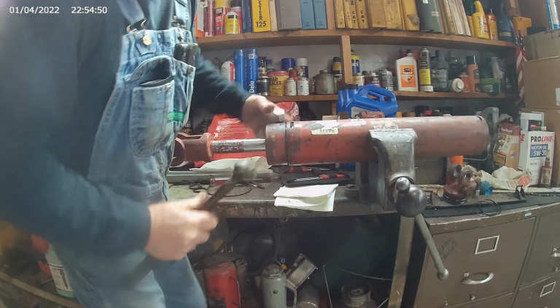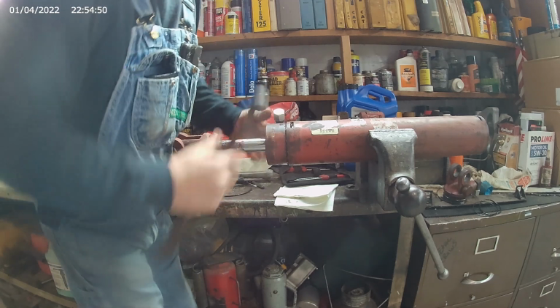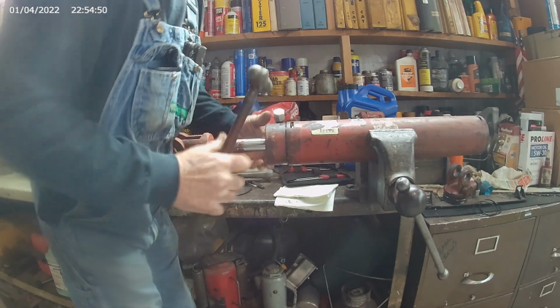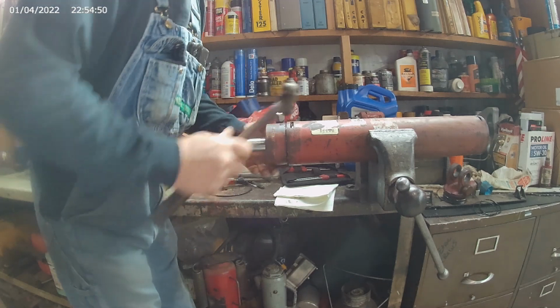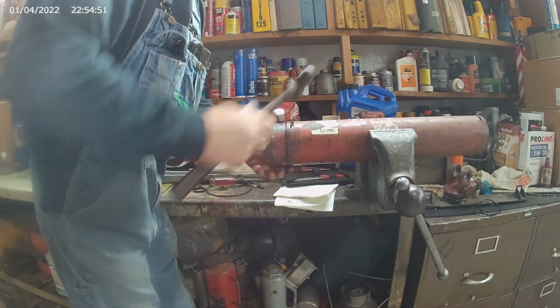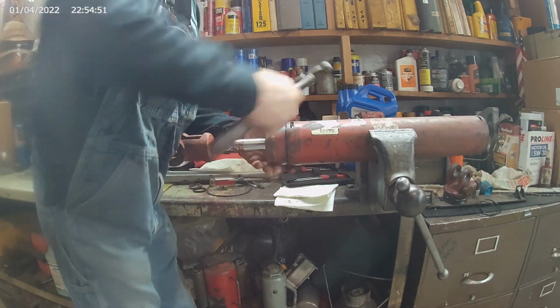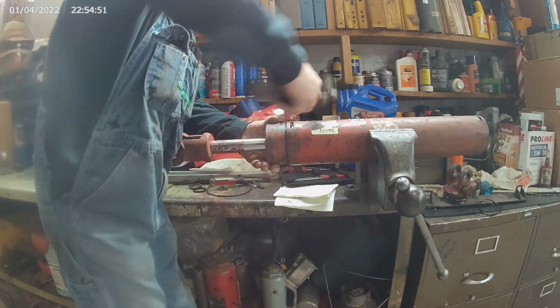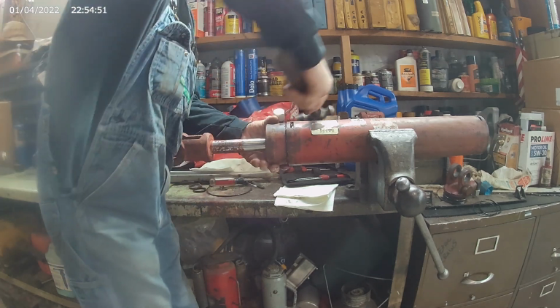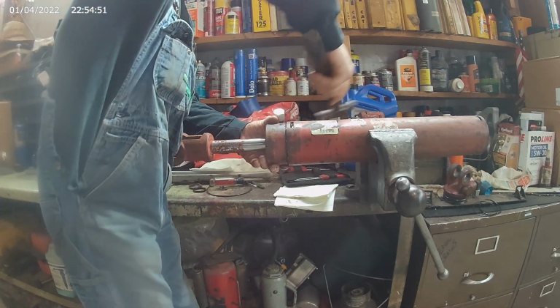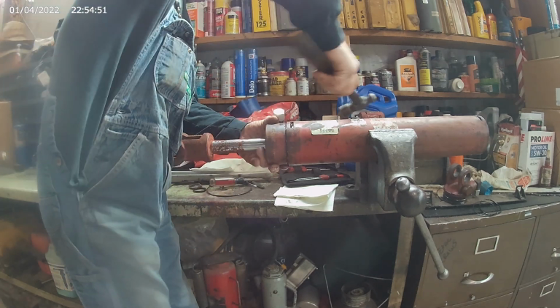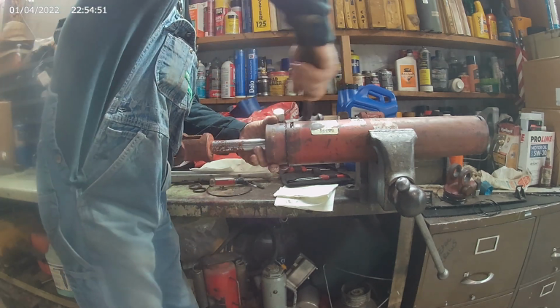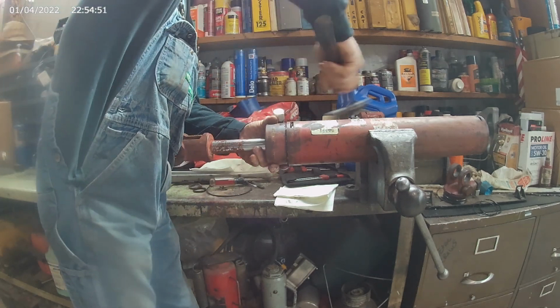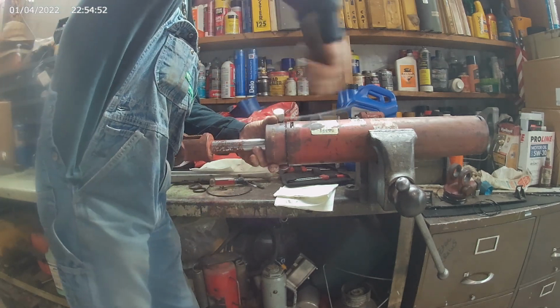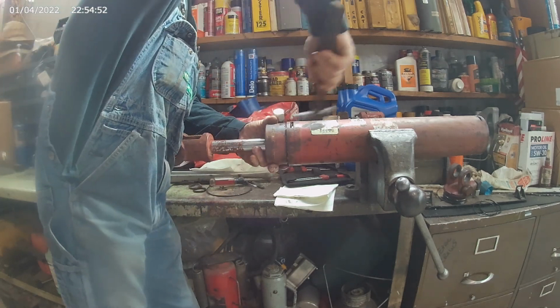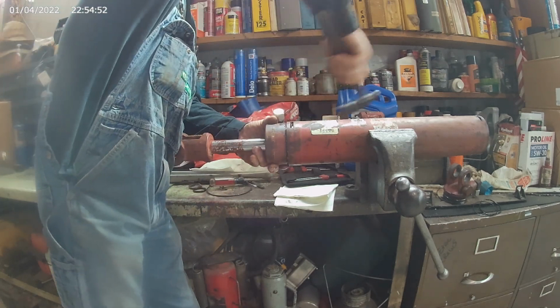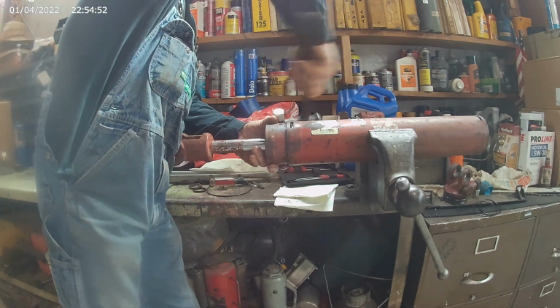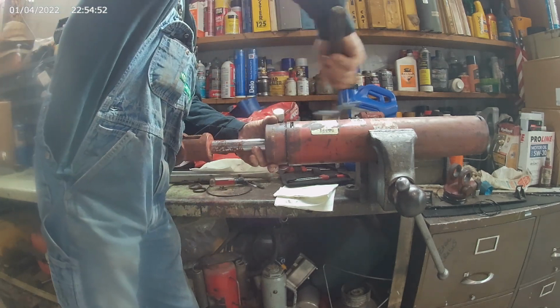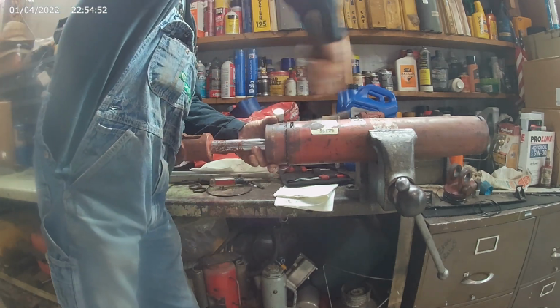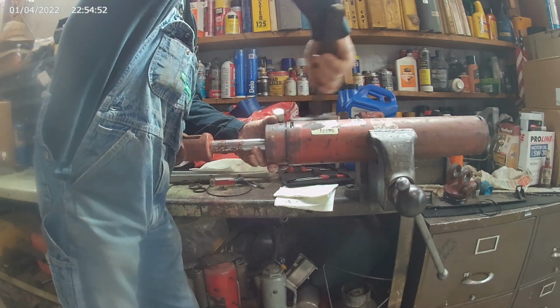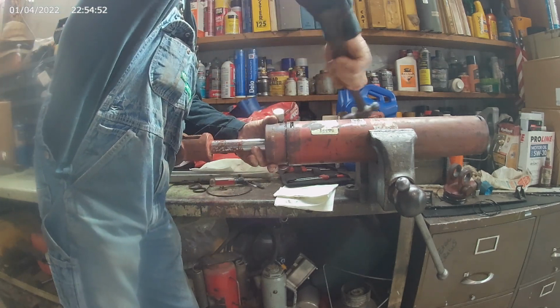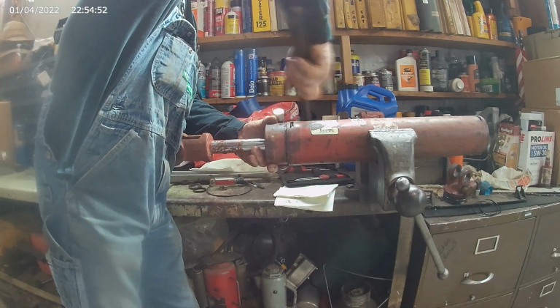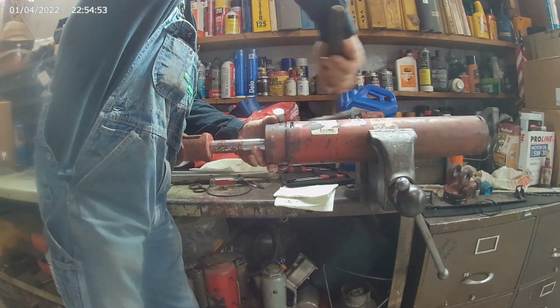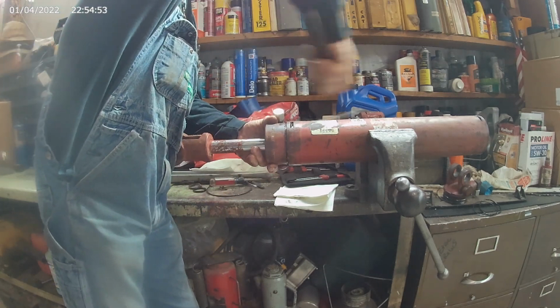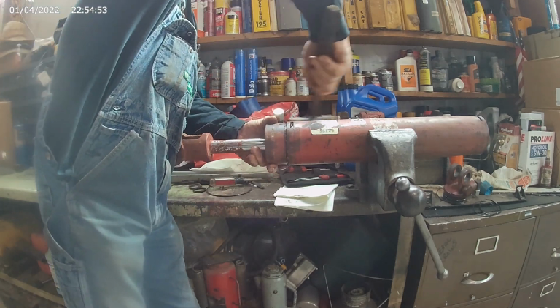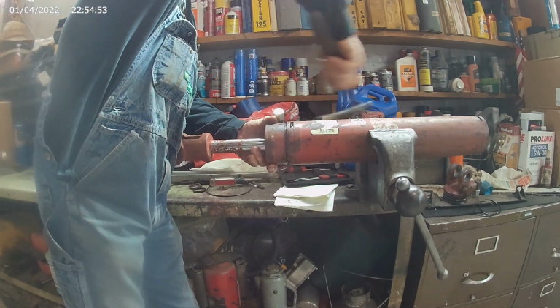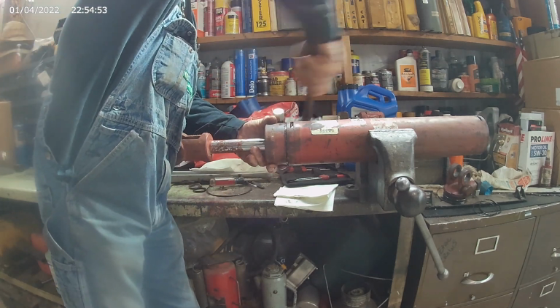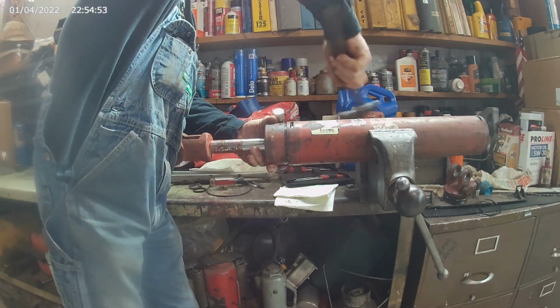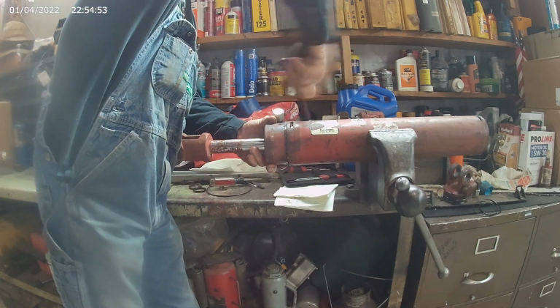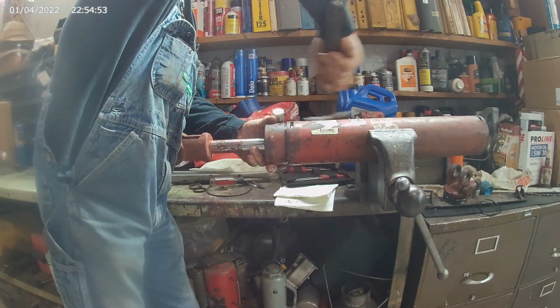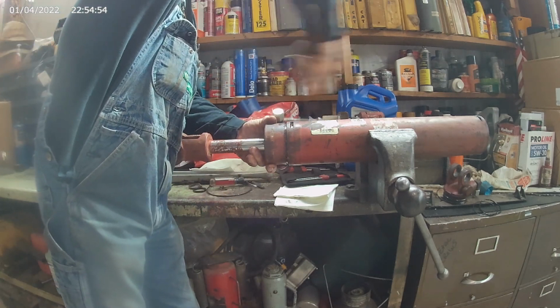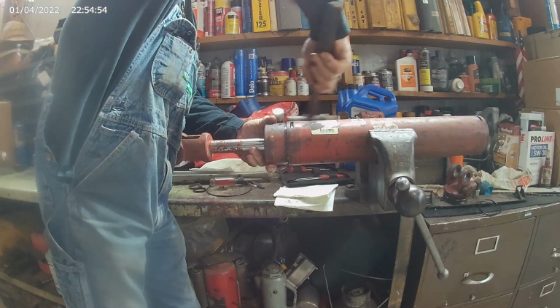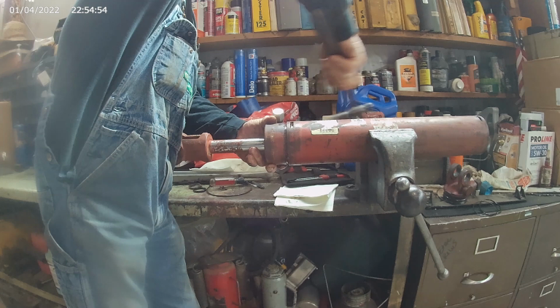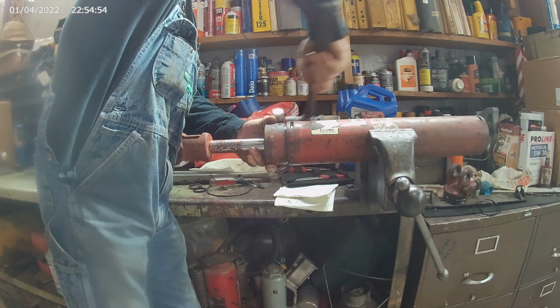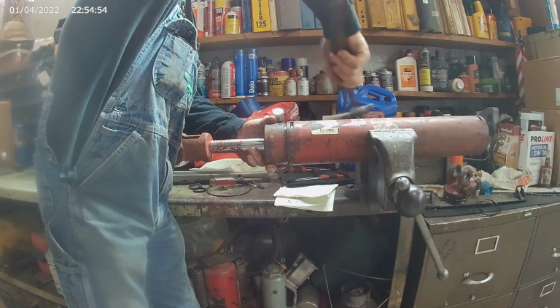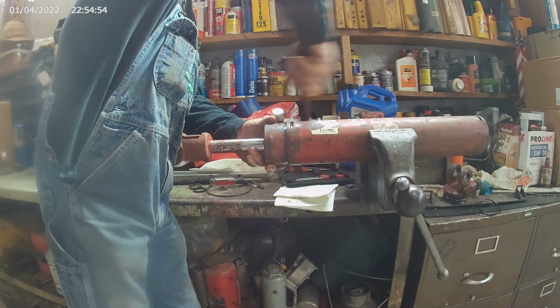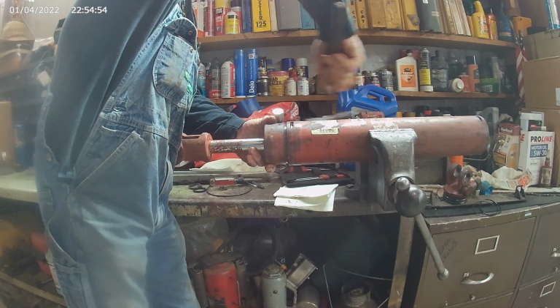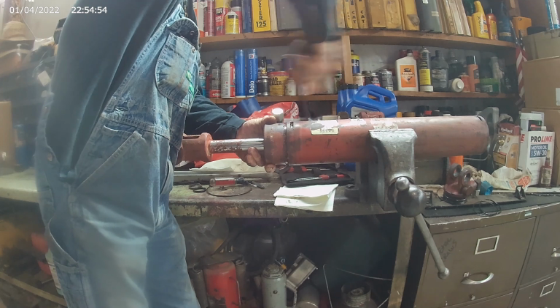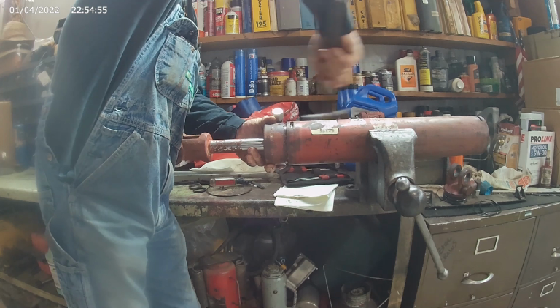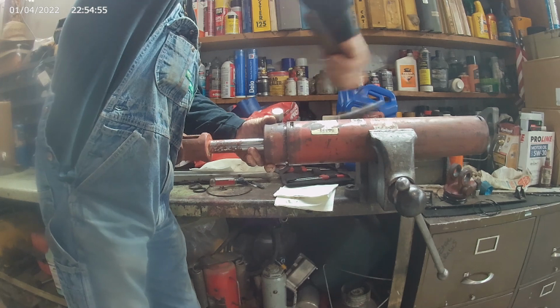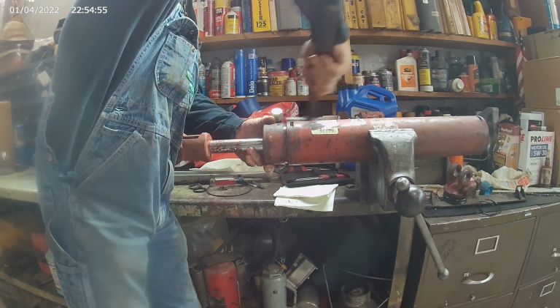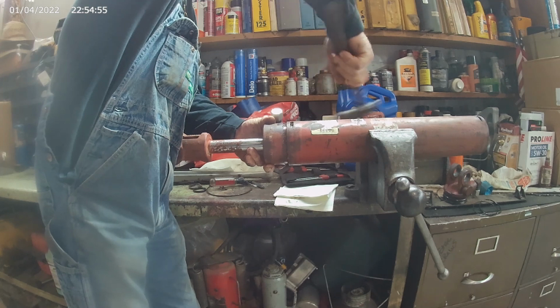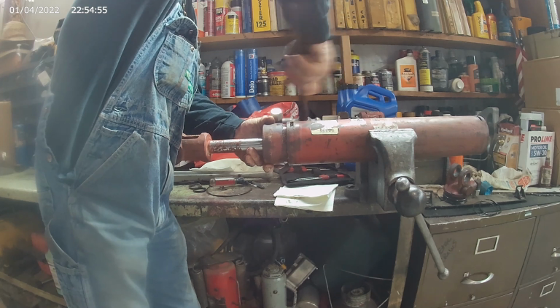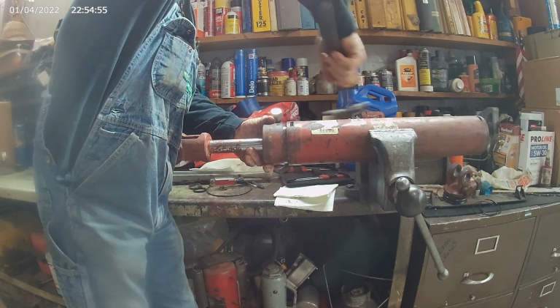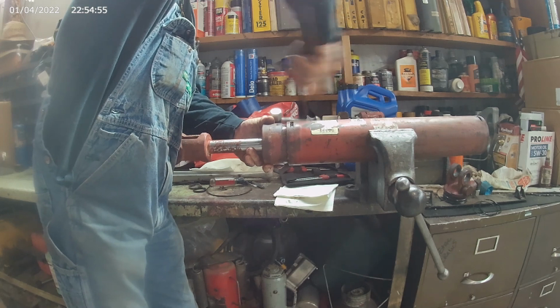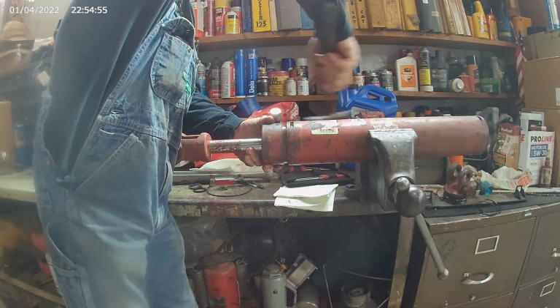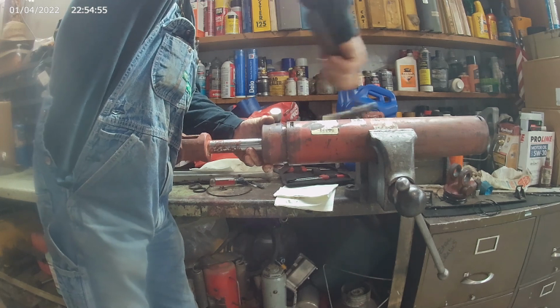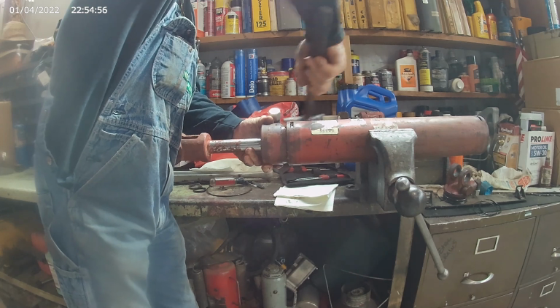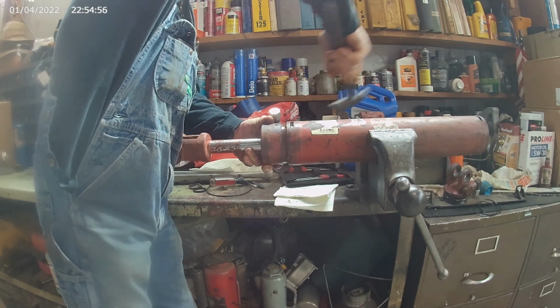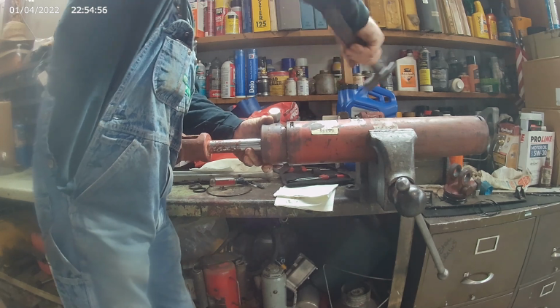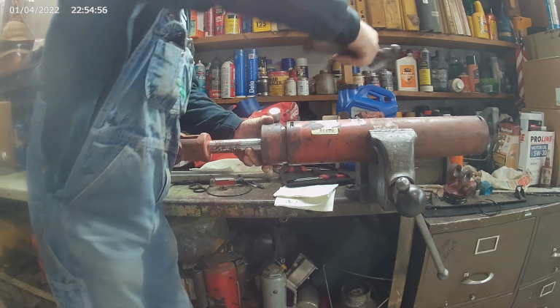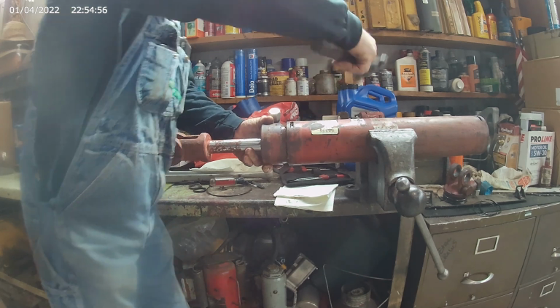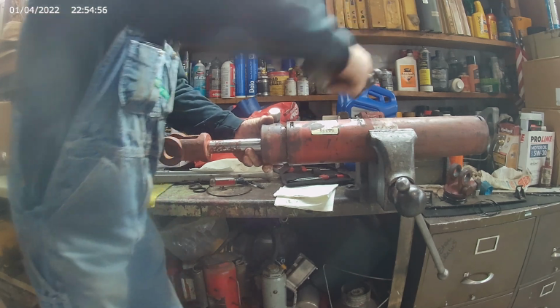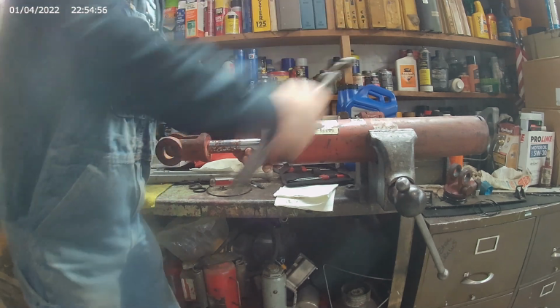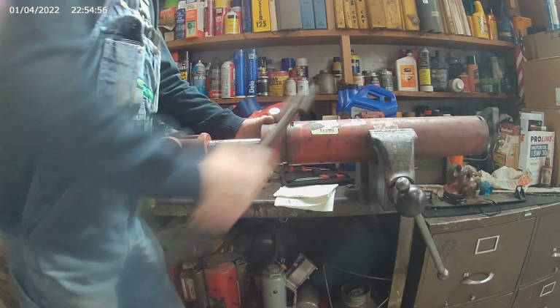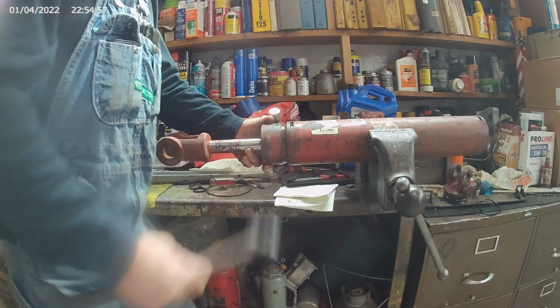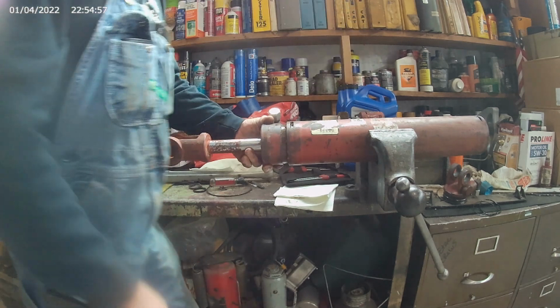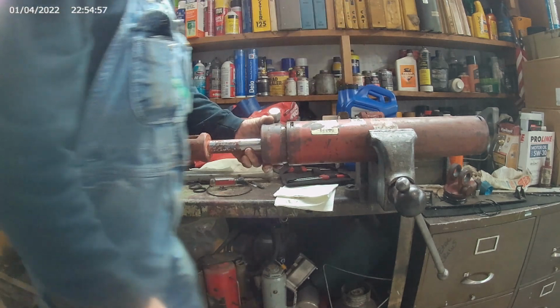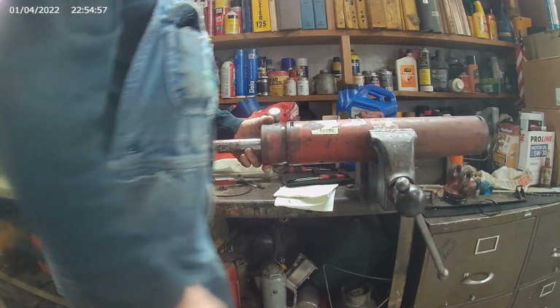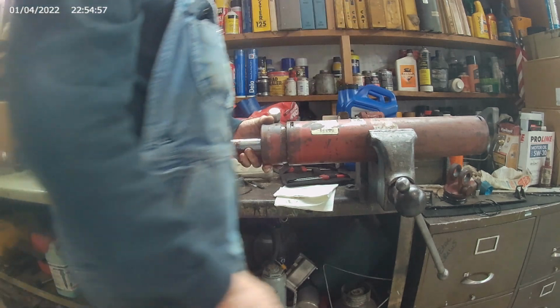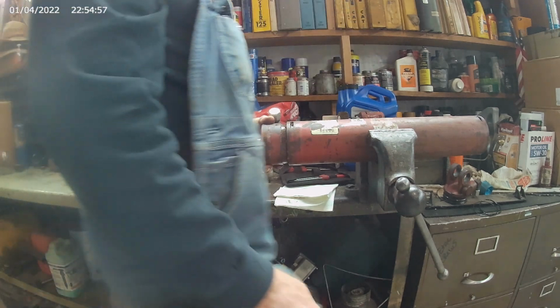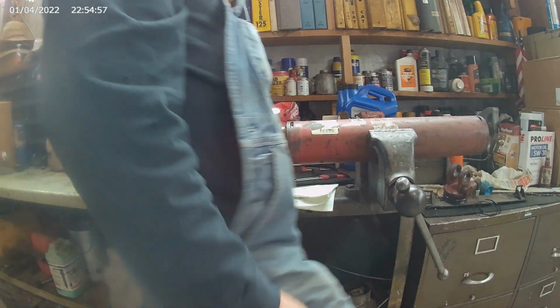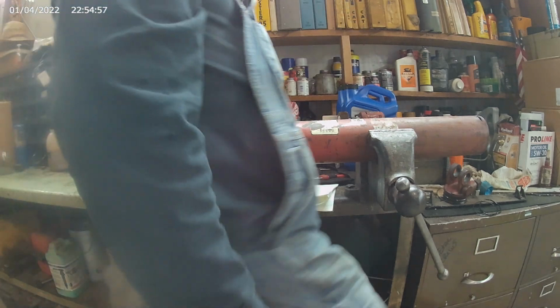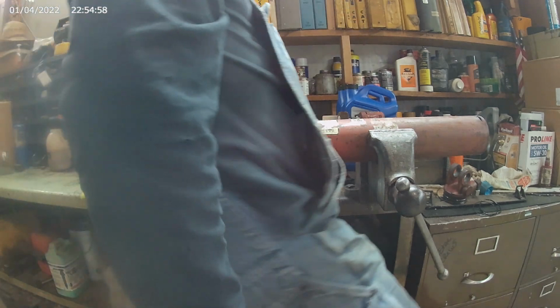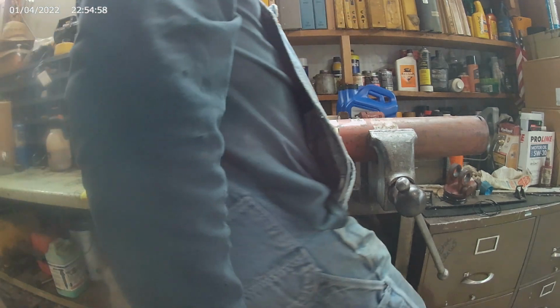Once you get that off, tap on that head gland a little bit and try to turn it at the same time. Get ready to catch some oil.